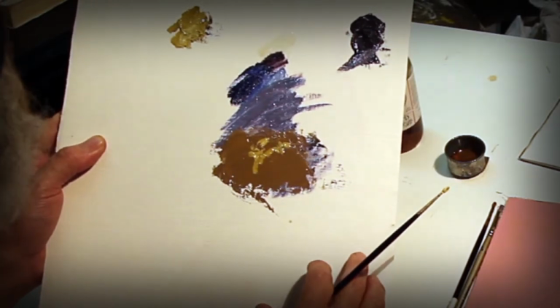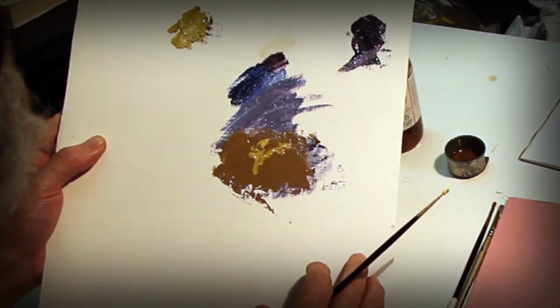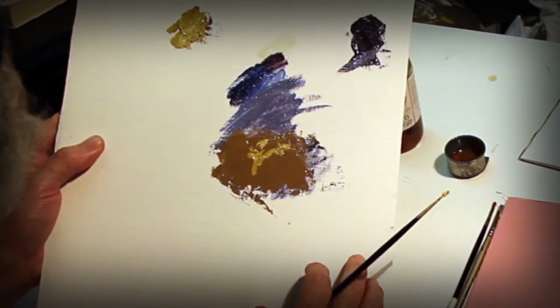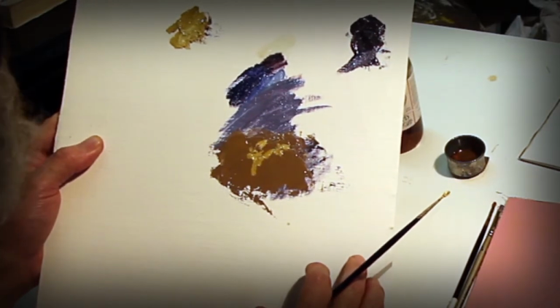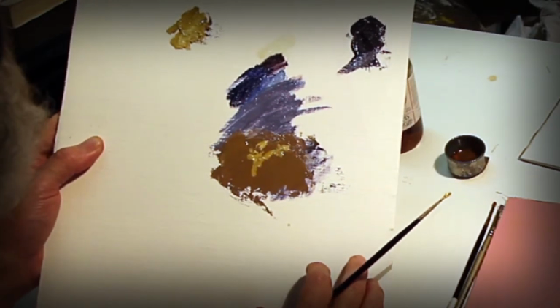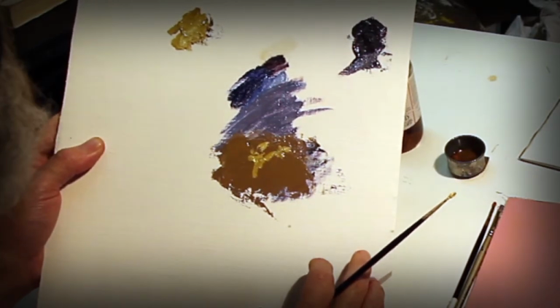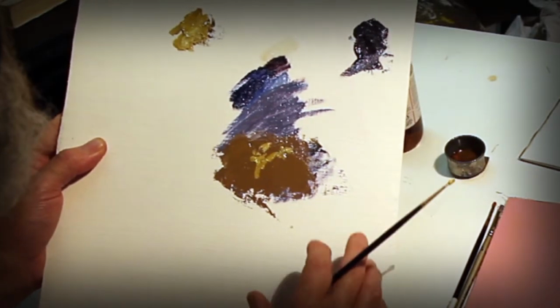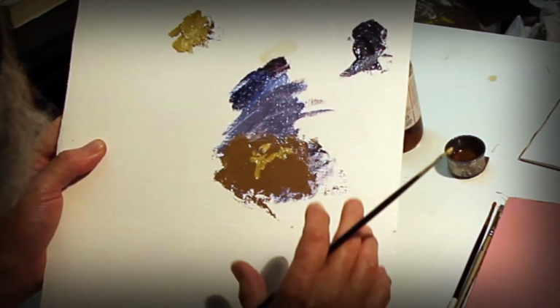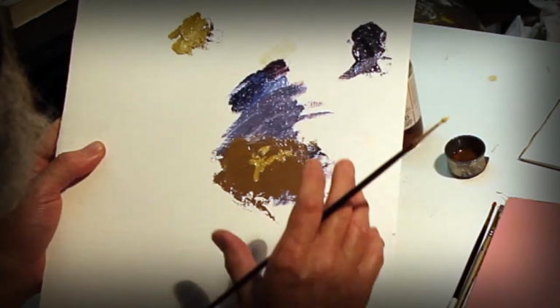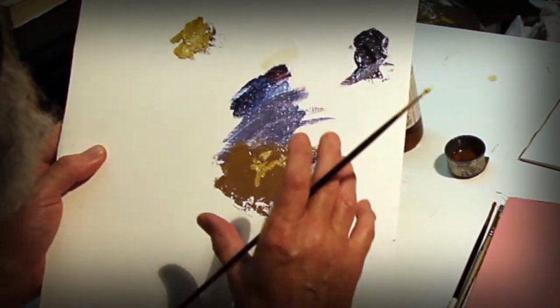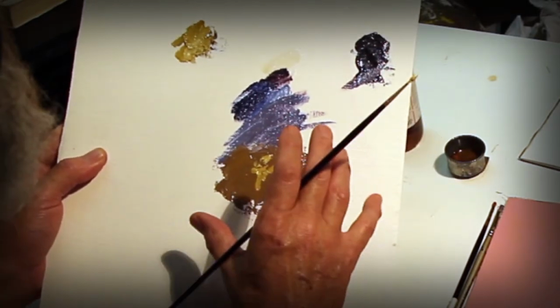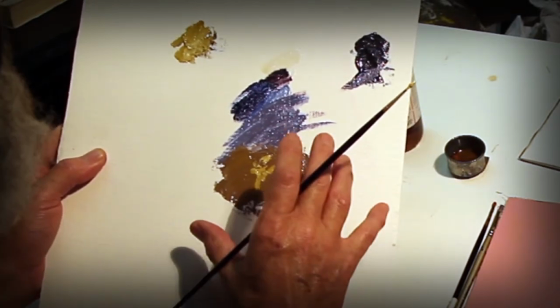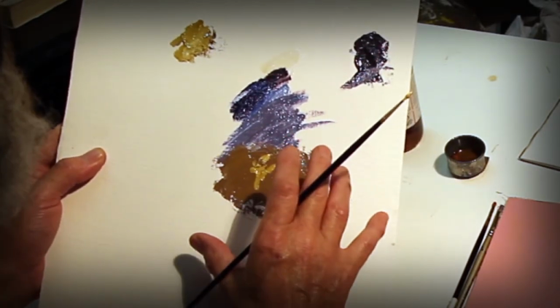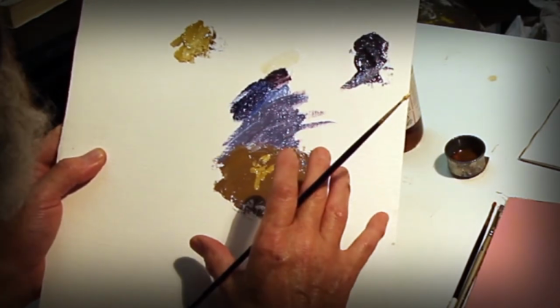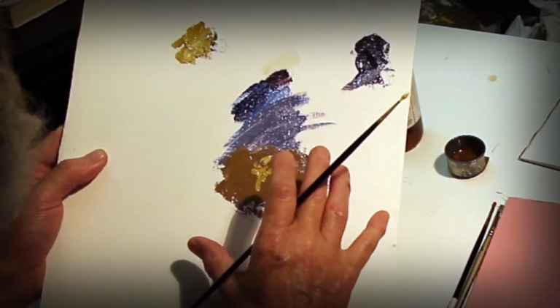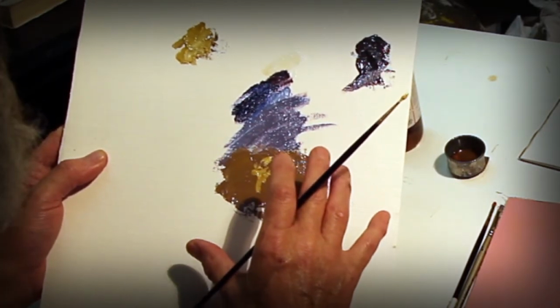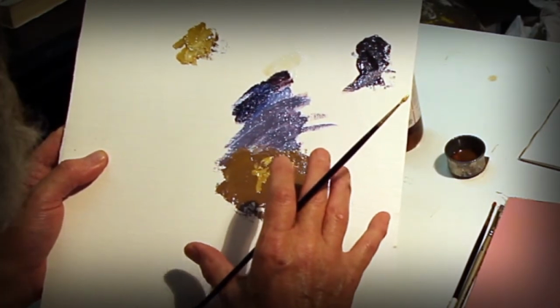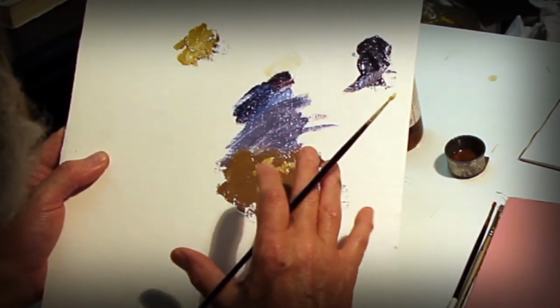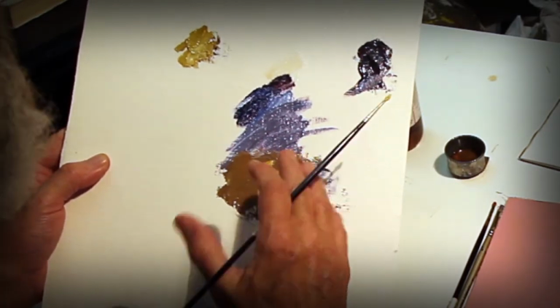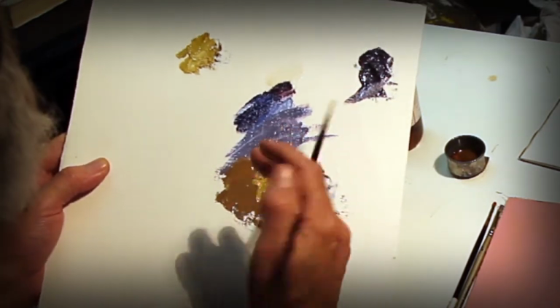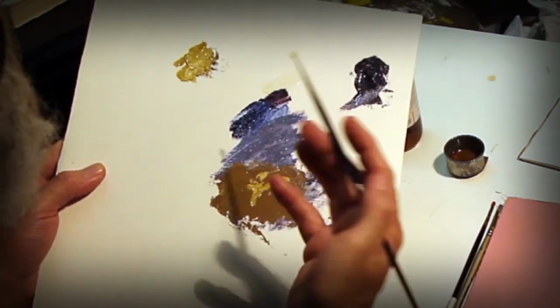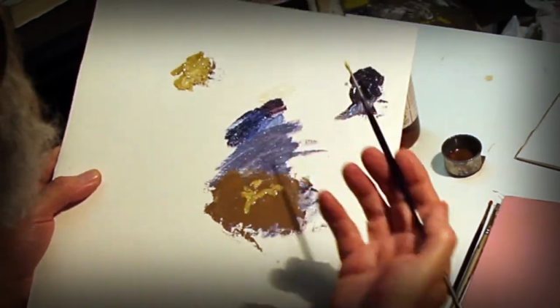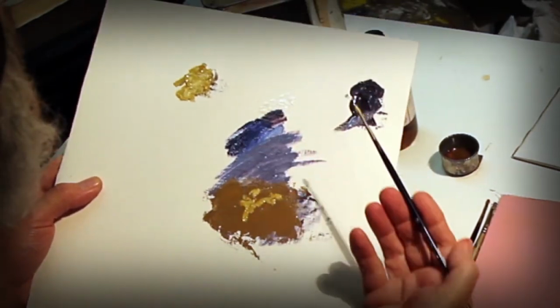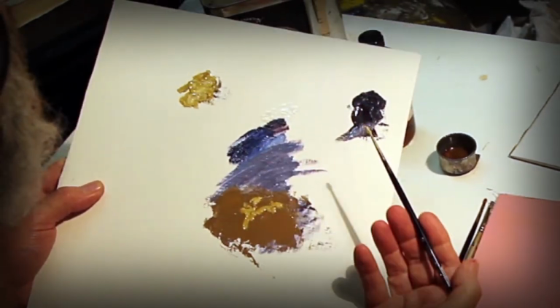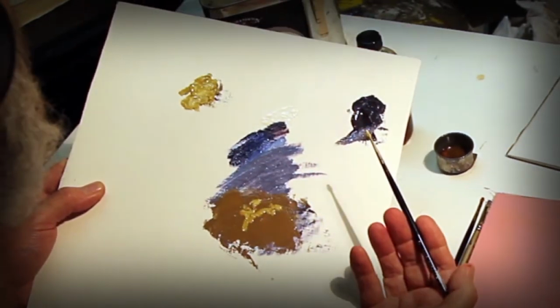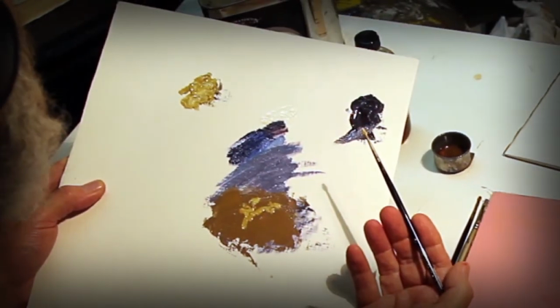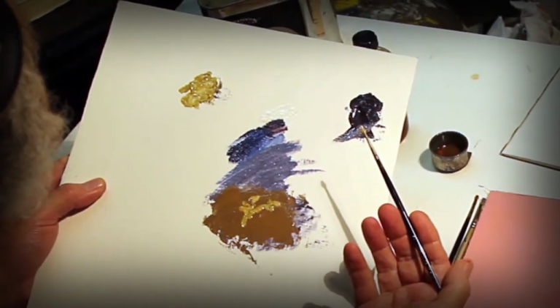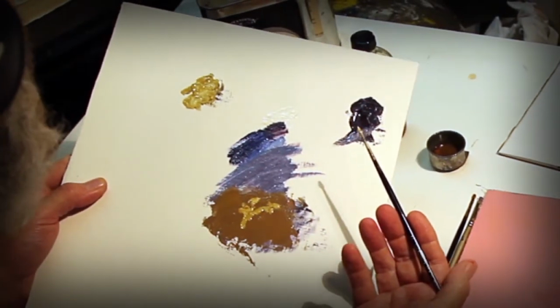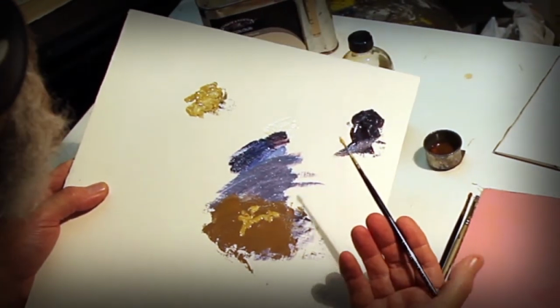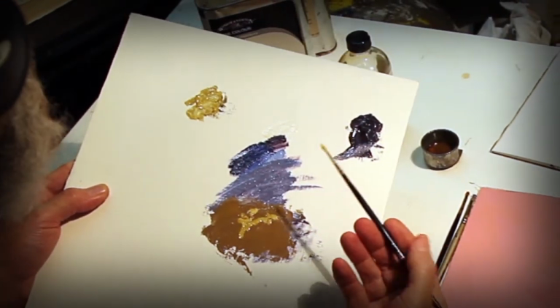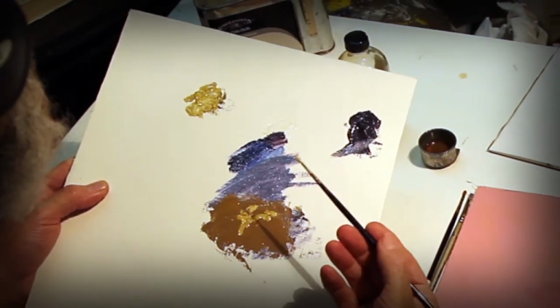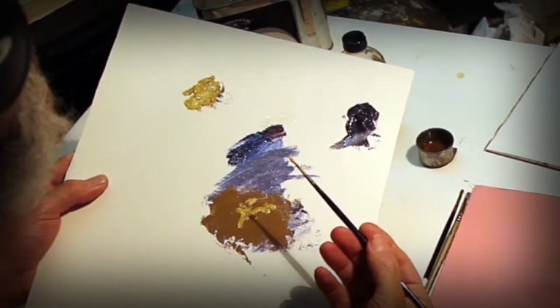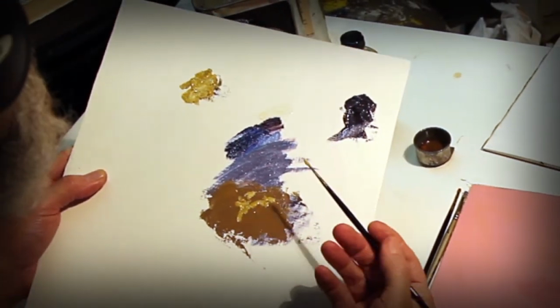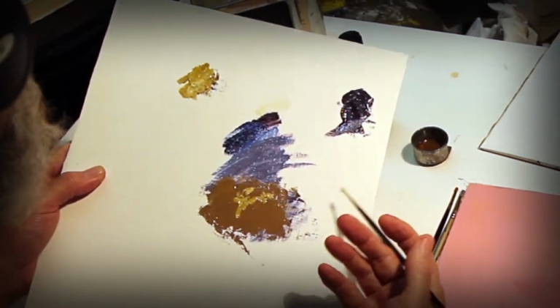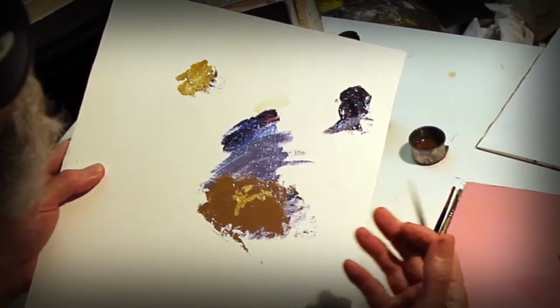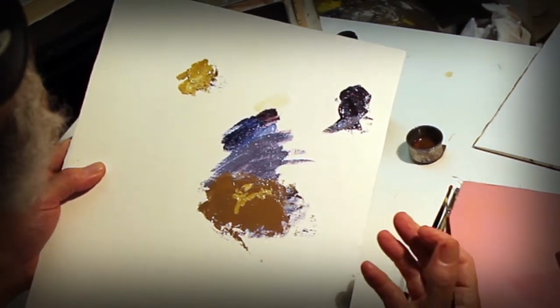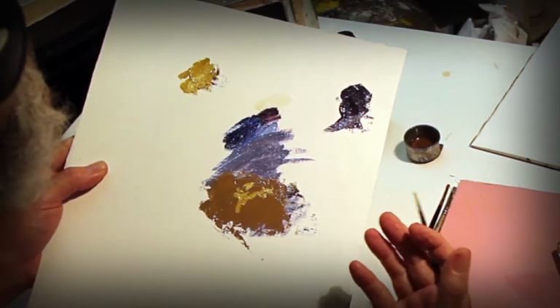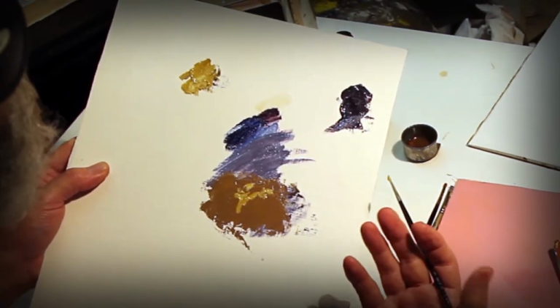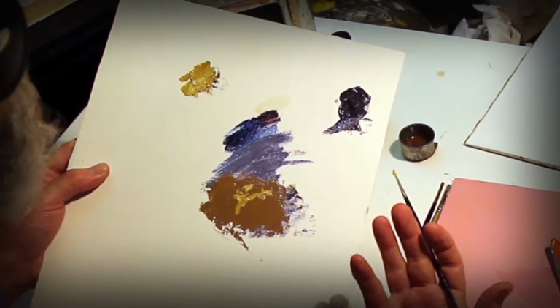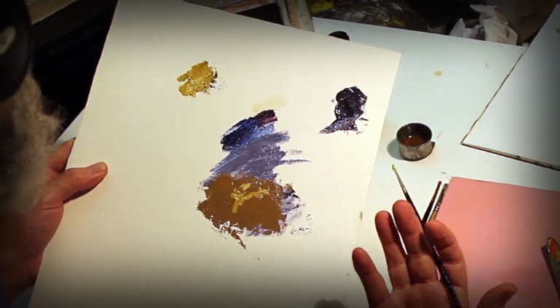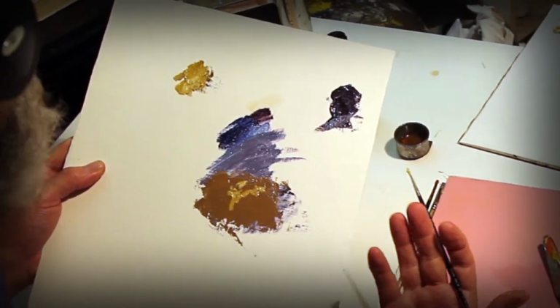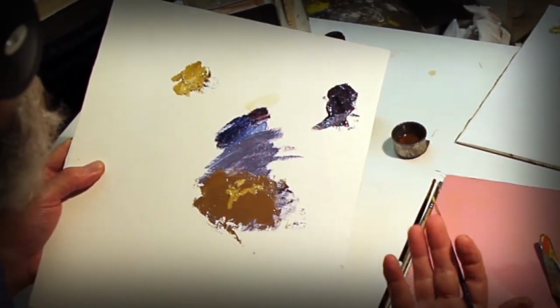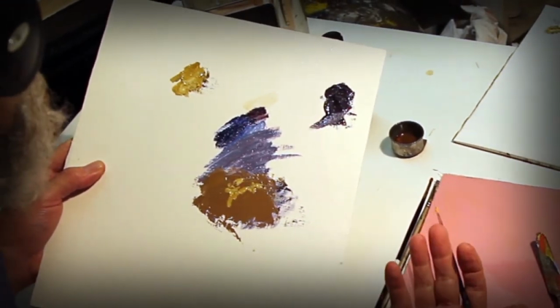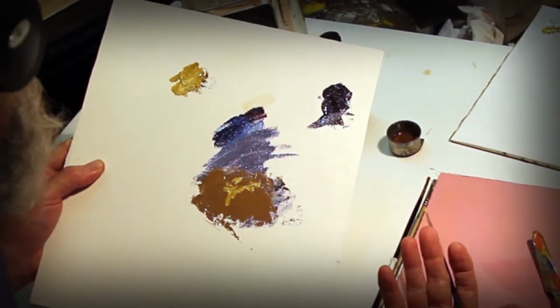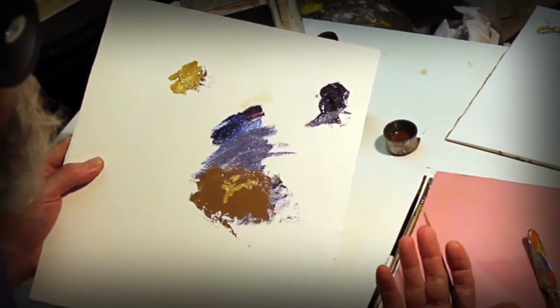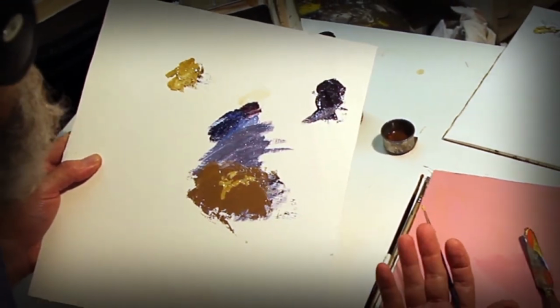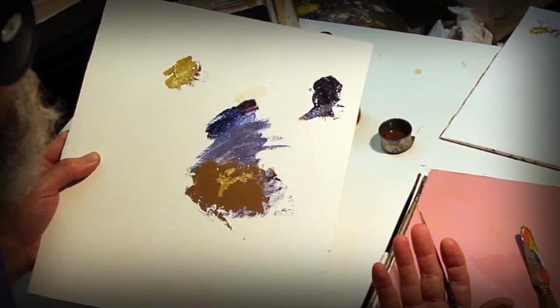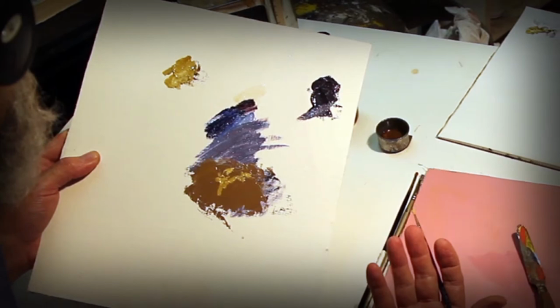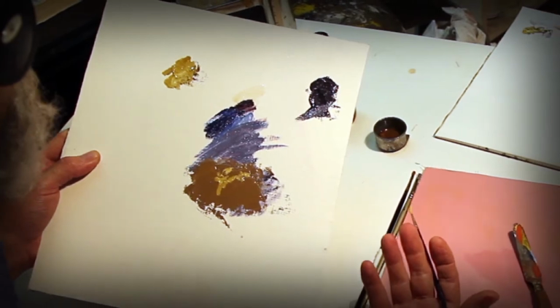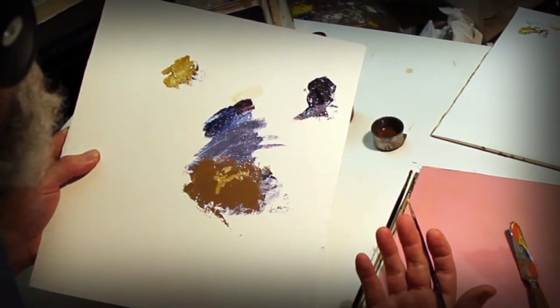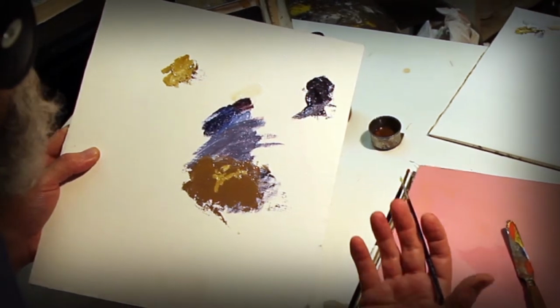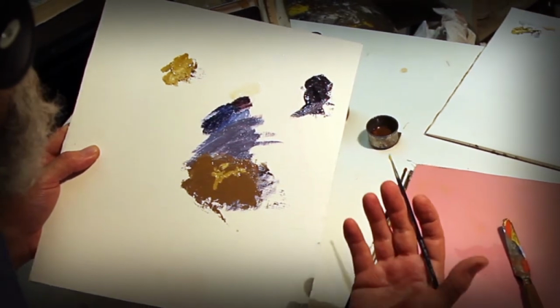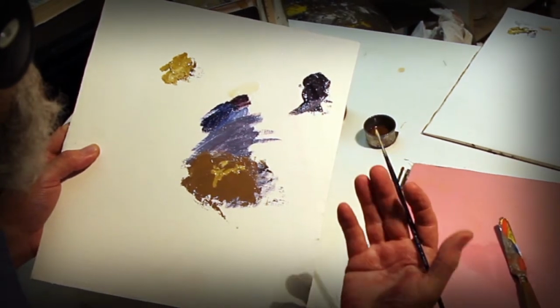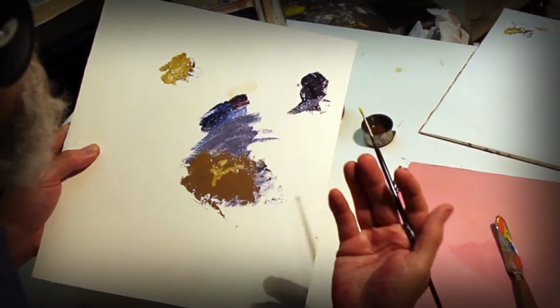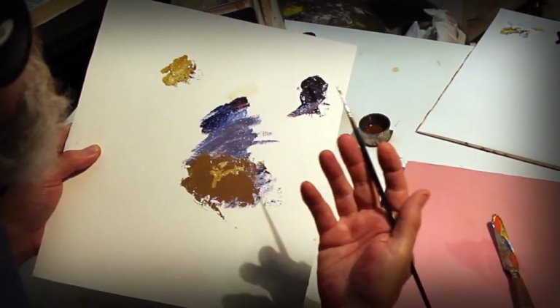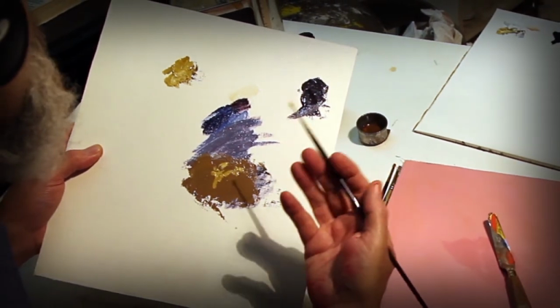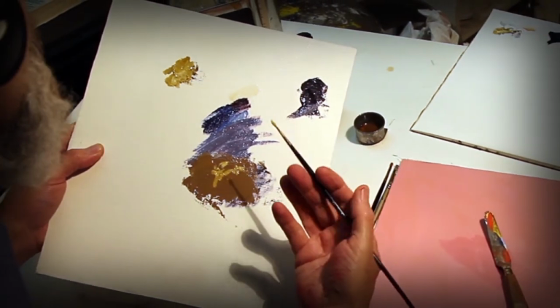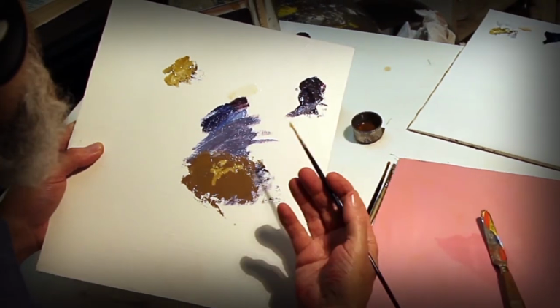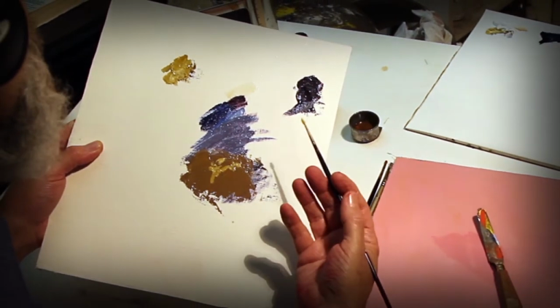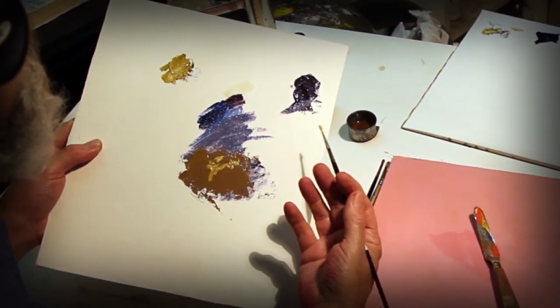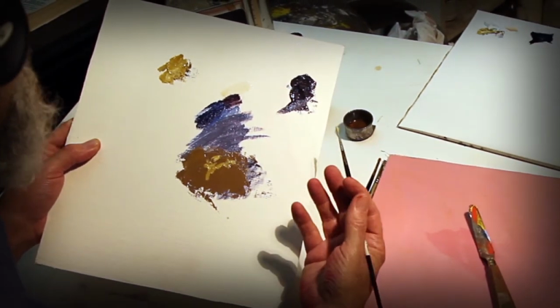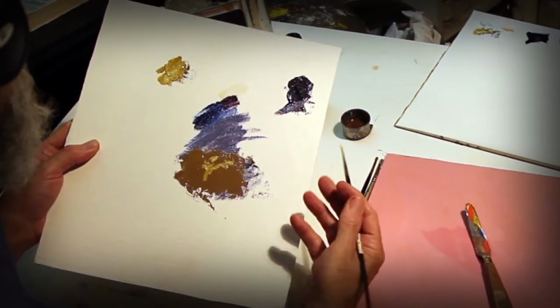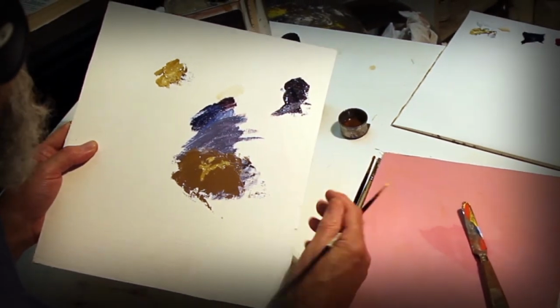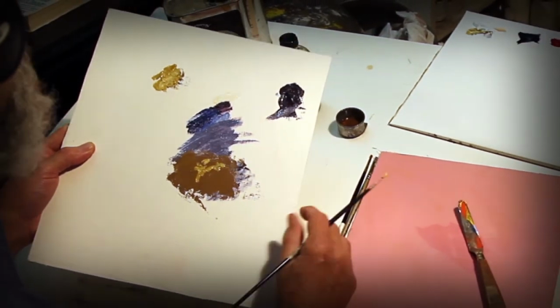Craftsmanship: solid foundation, solid paint, good brushes, understanding viscosity.